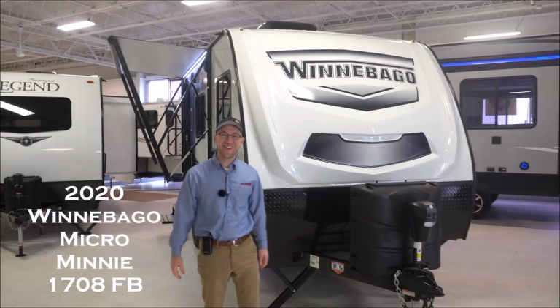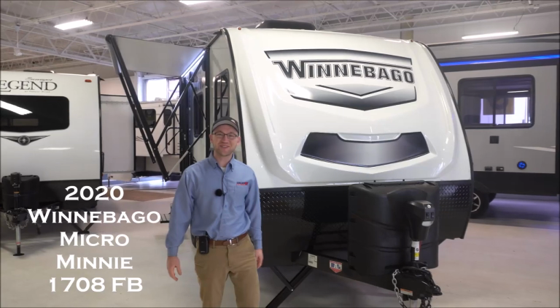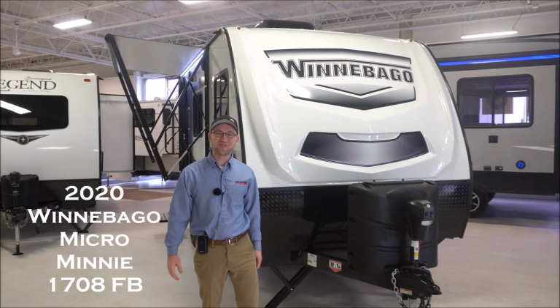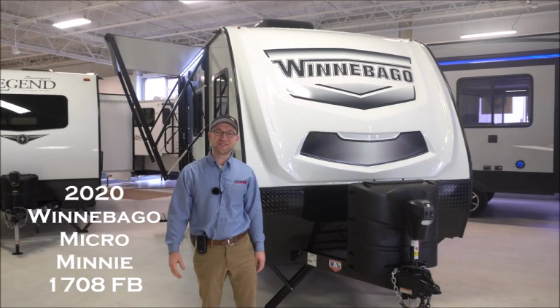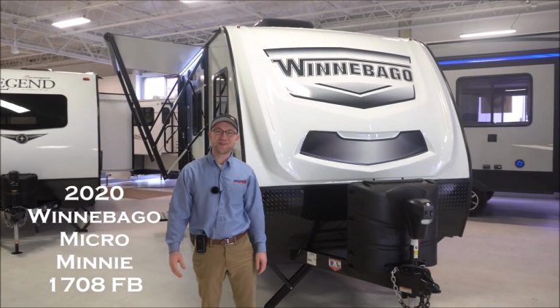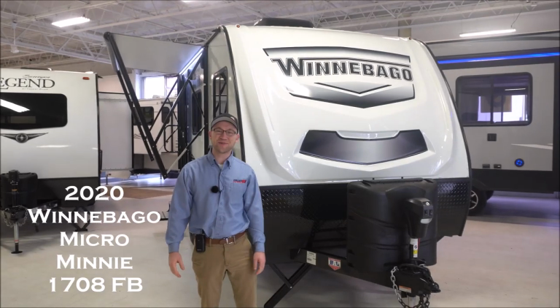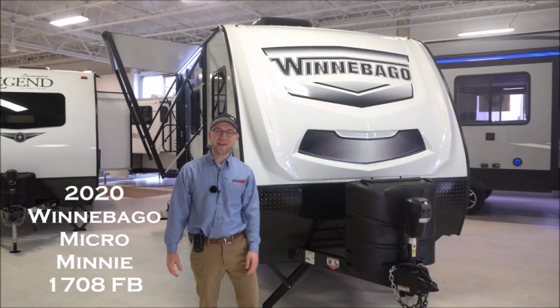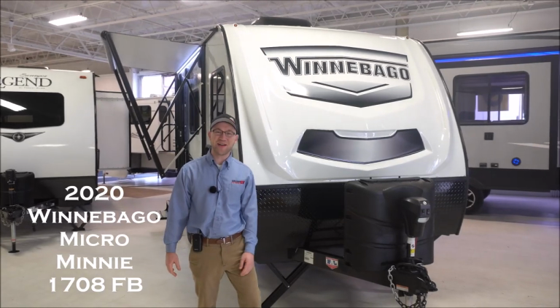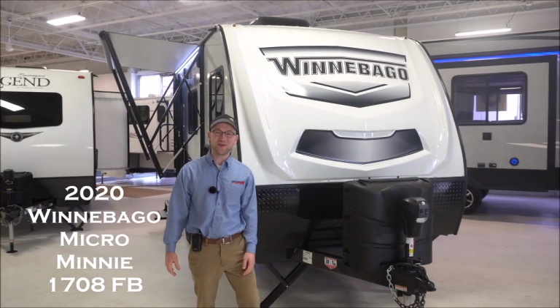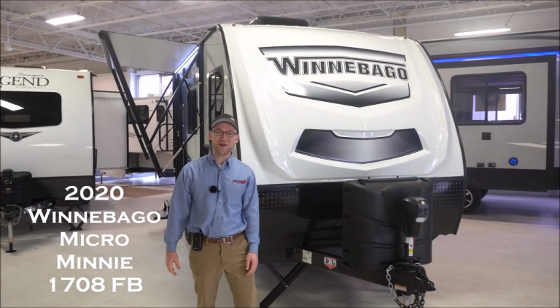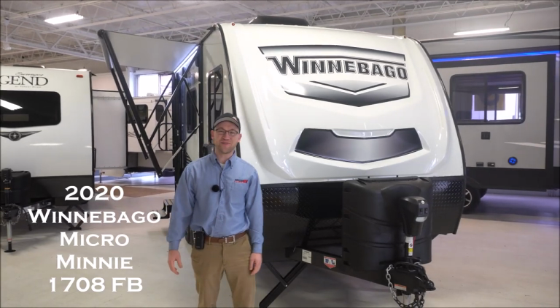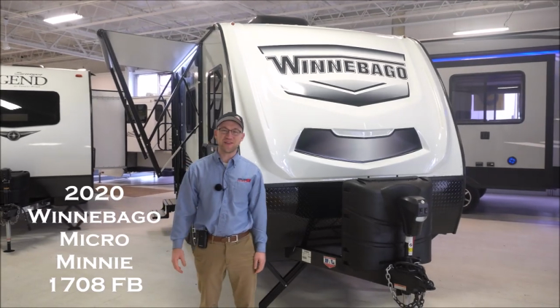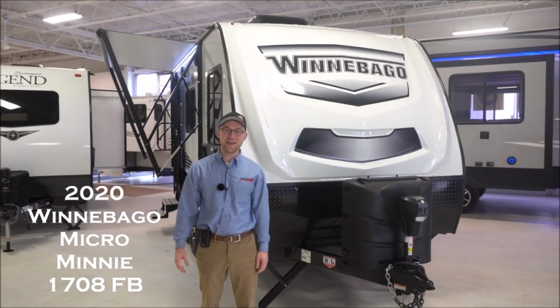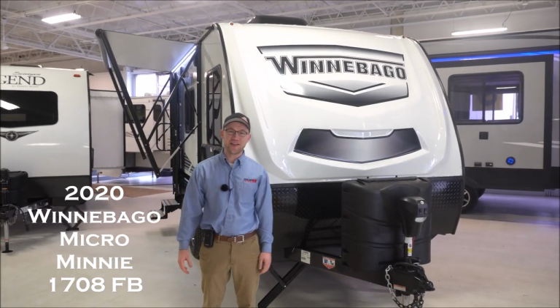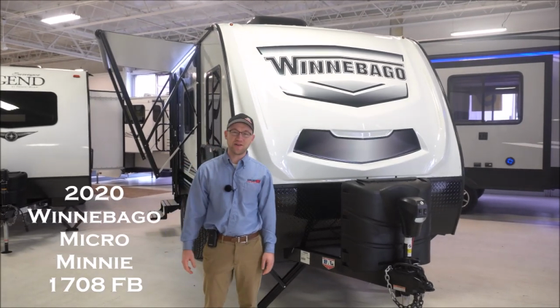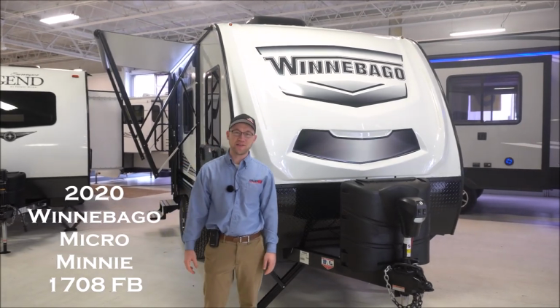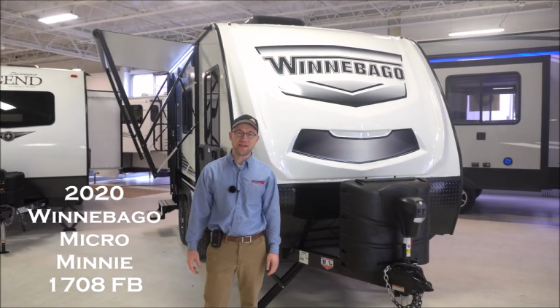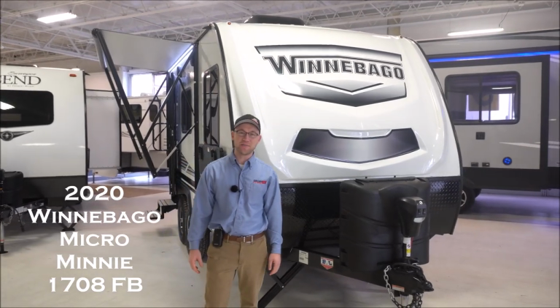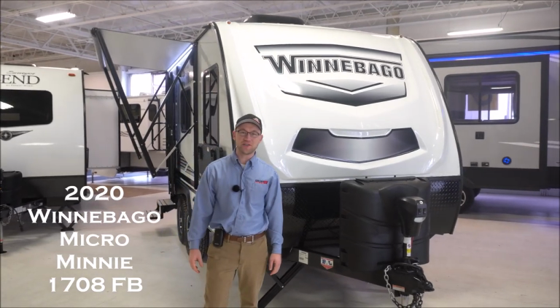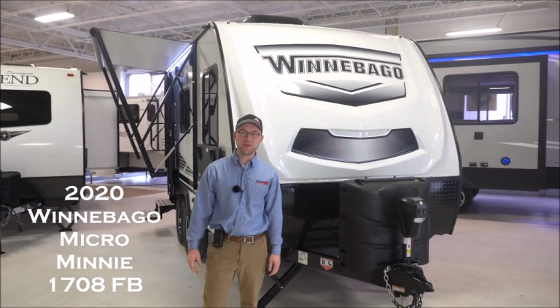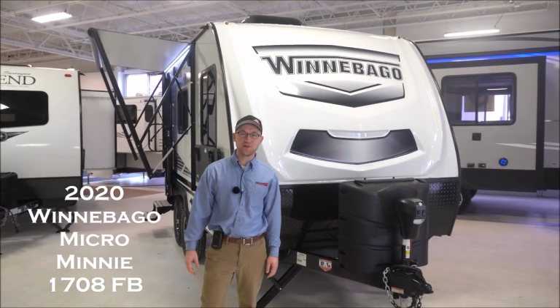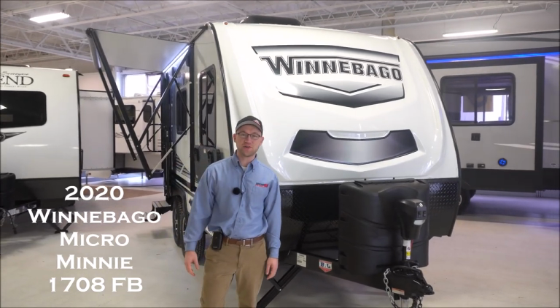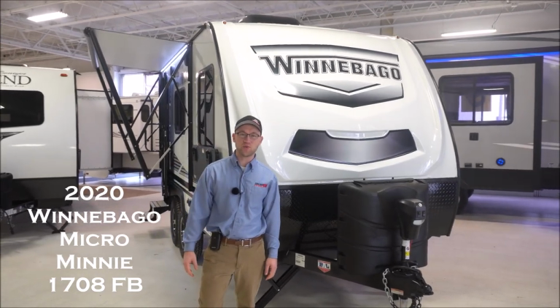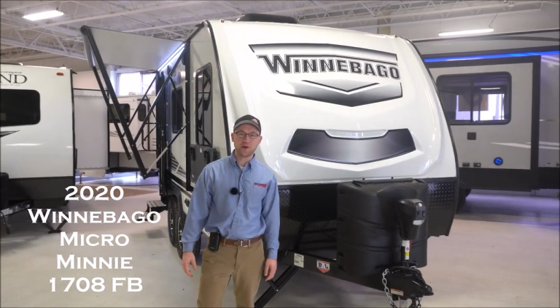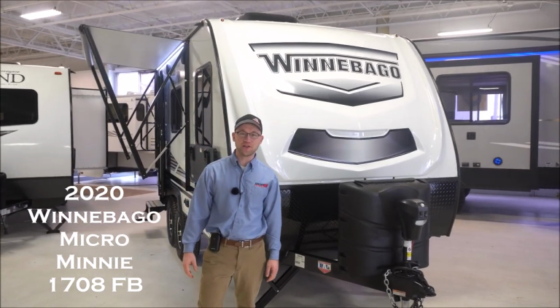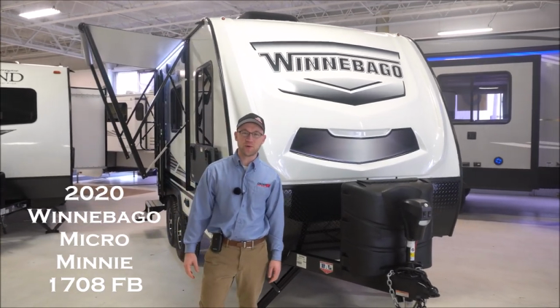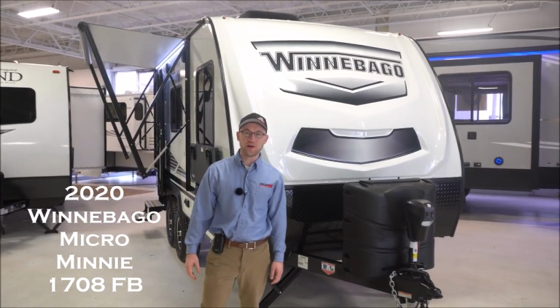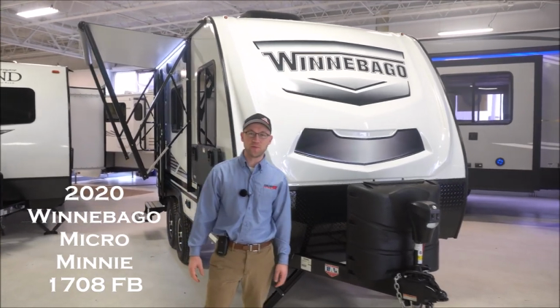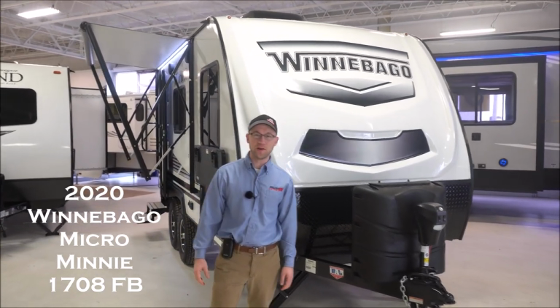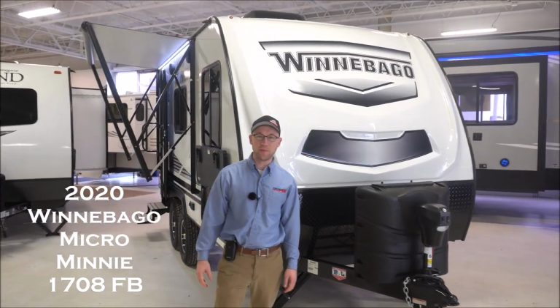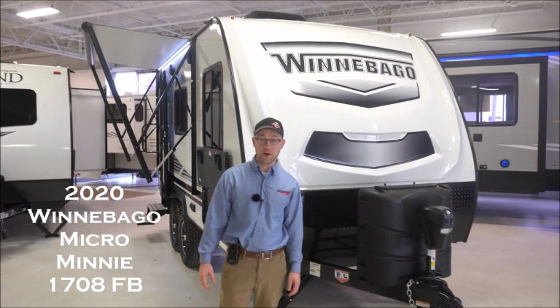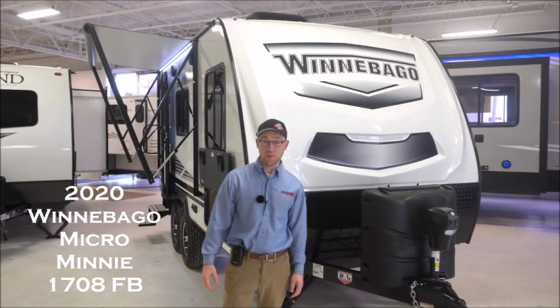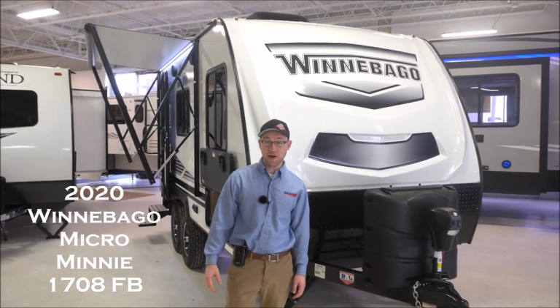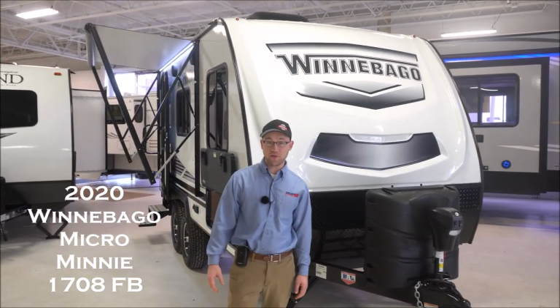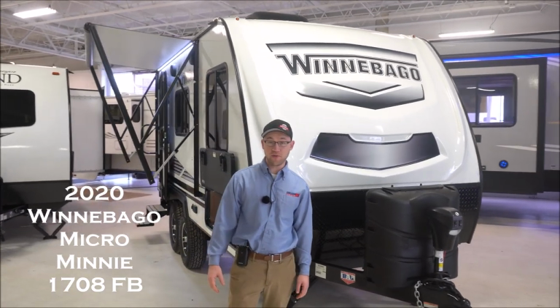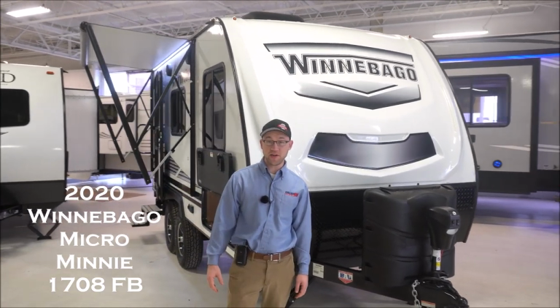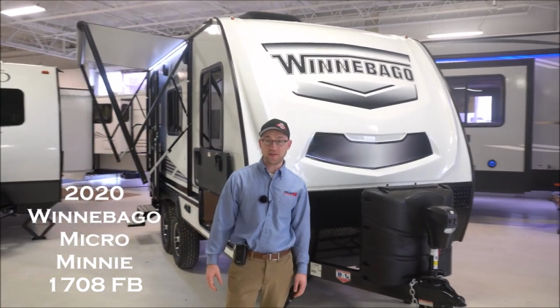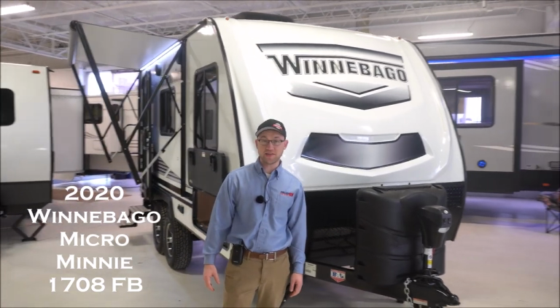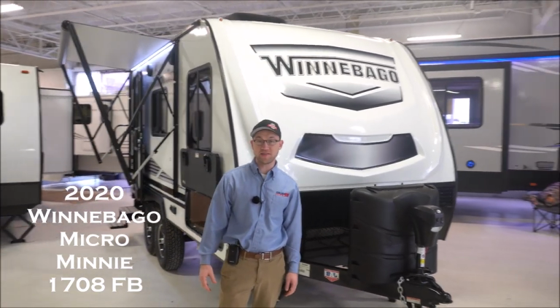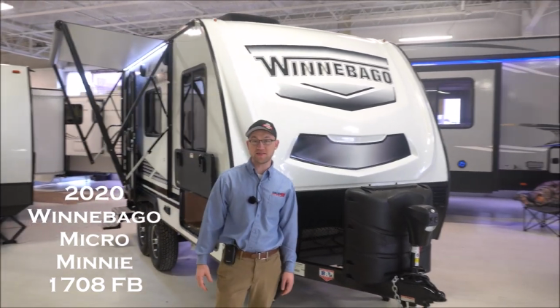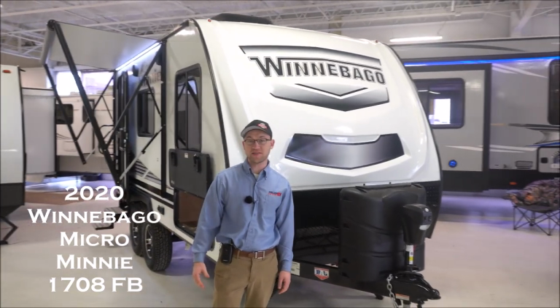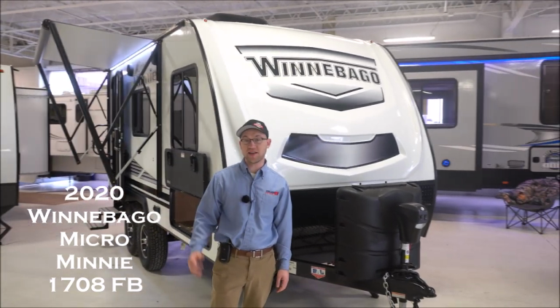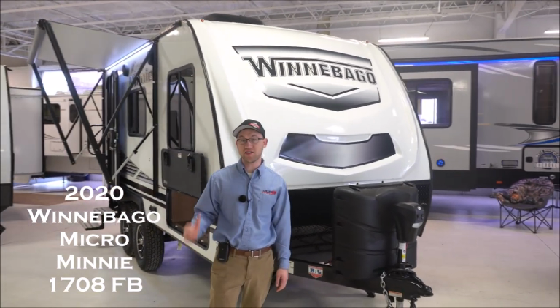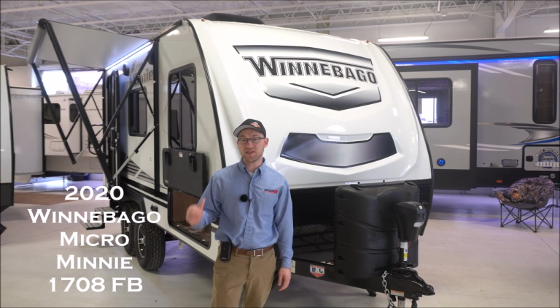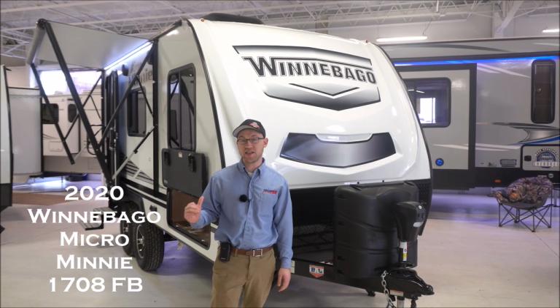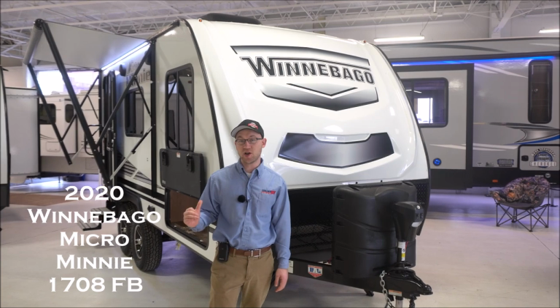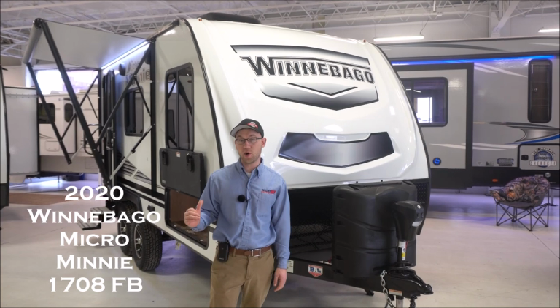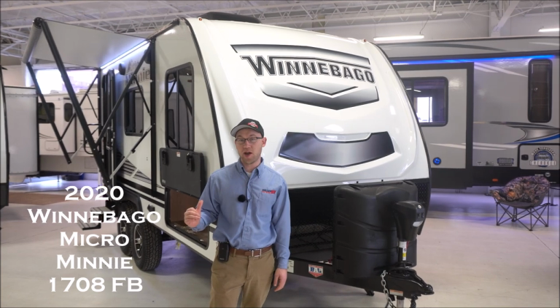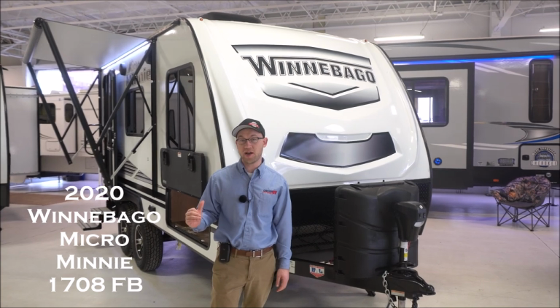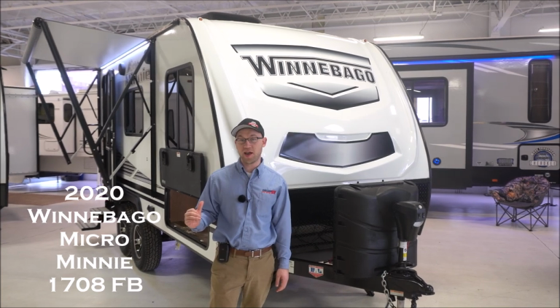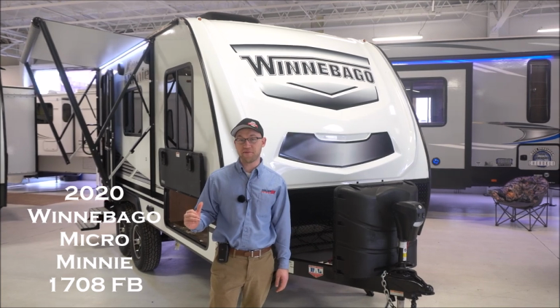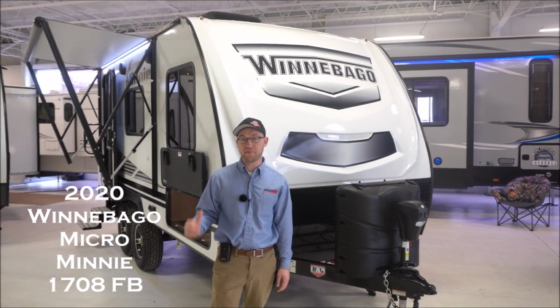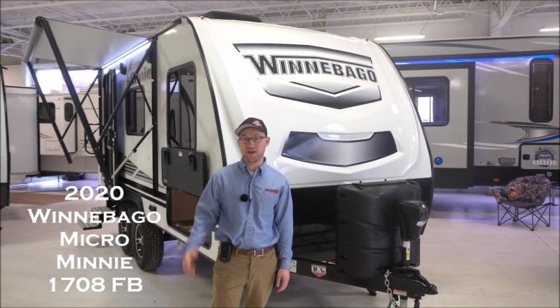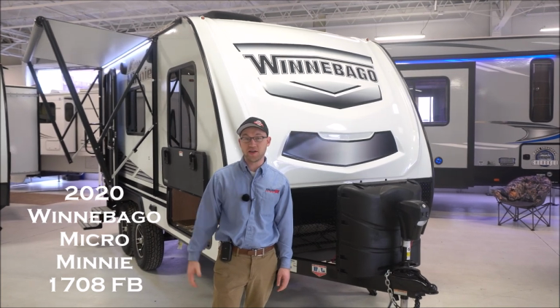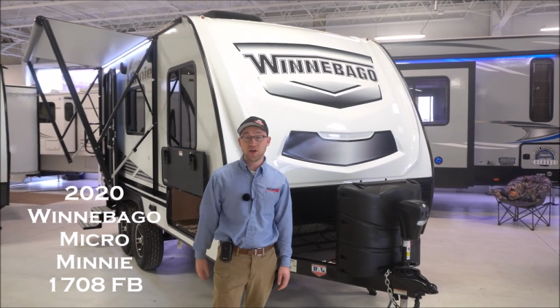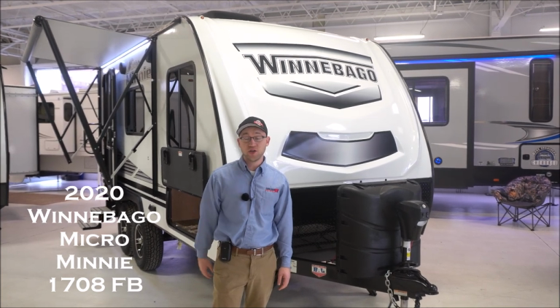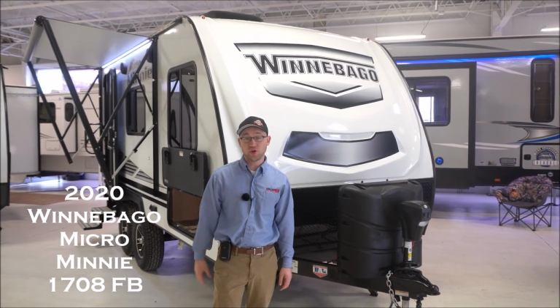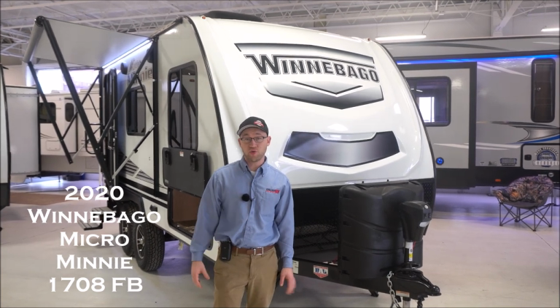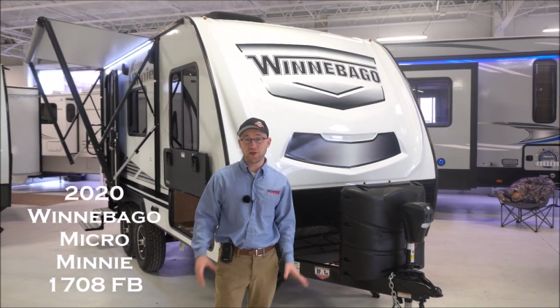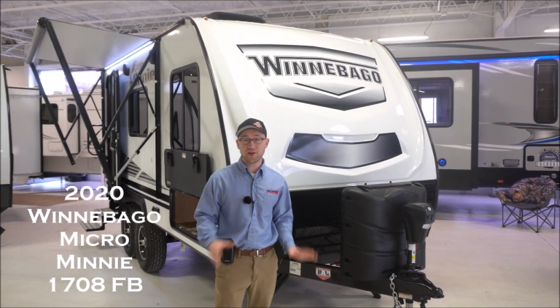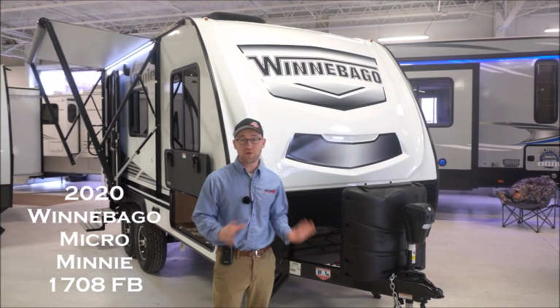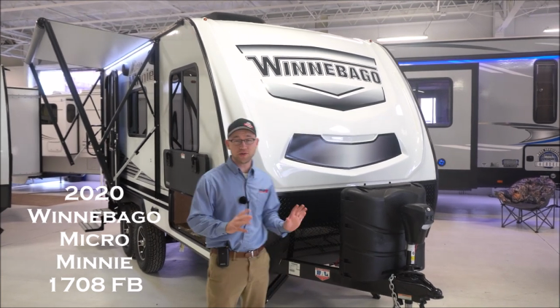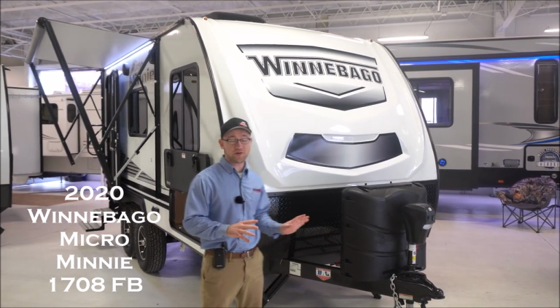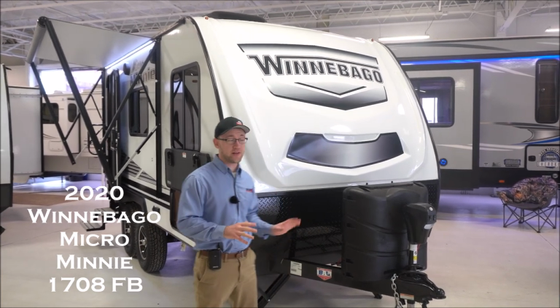Hi guys, Chris here with Collier RV Lake County. Today I'm going to show you a 2020 Winnebago Micro Mini. This is a 1708 FB — a really cool trailer.